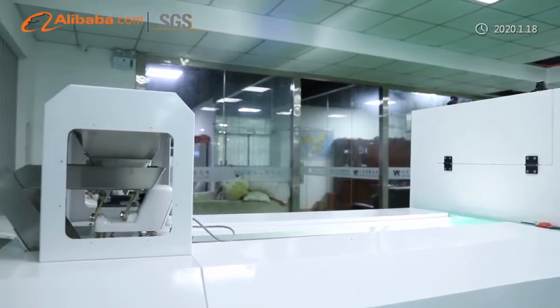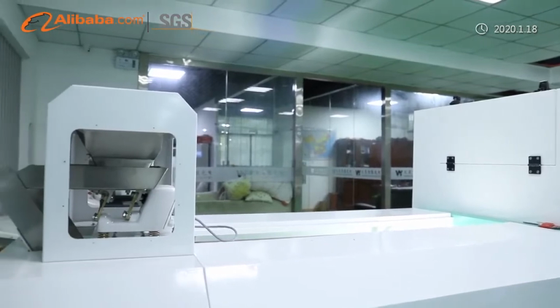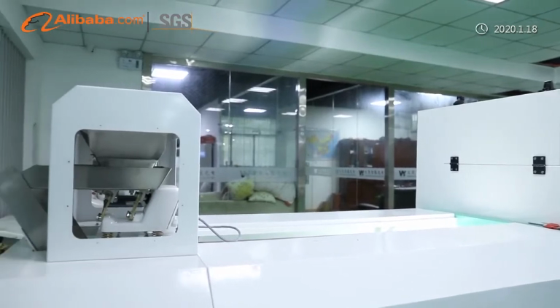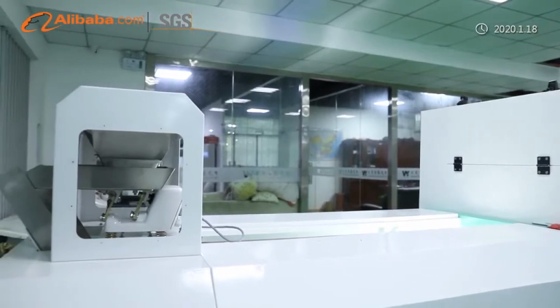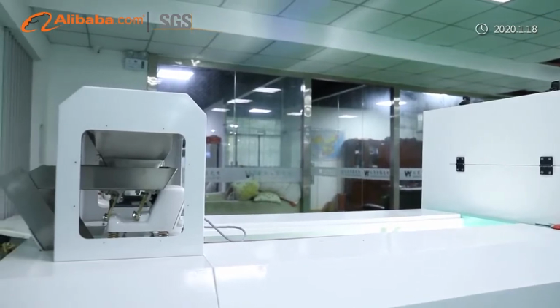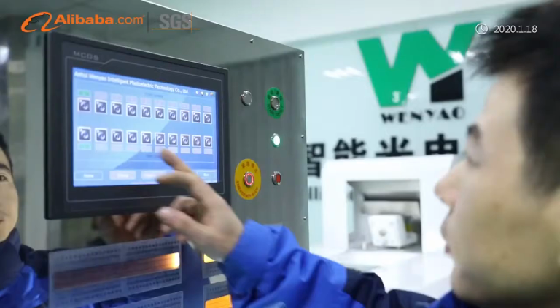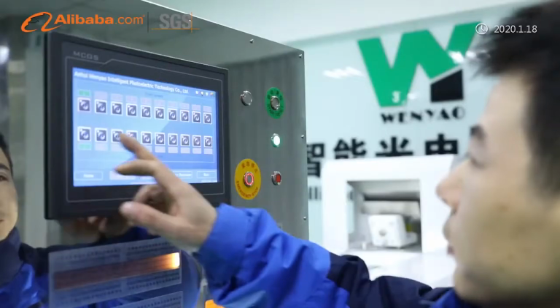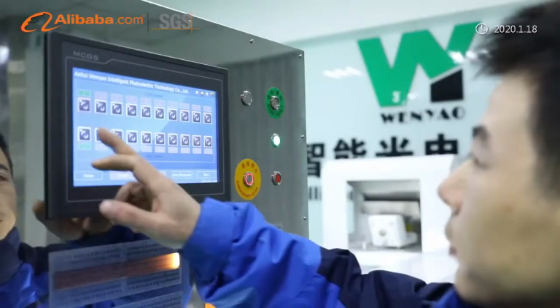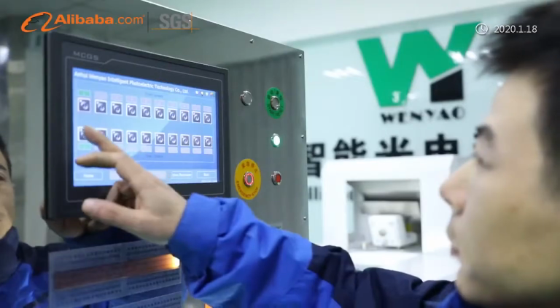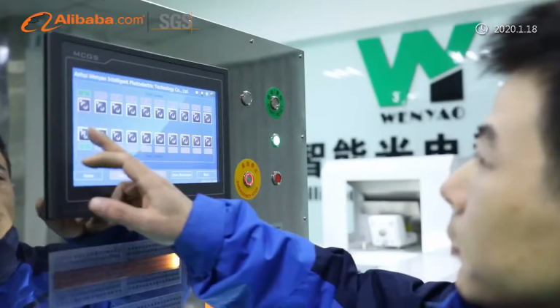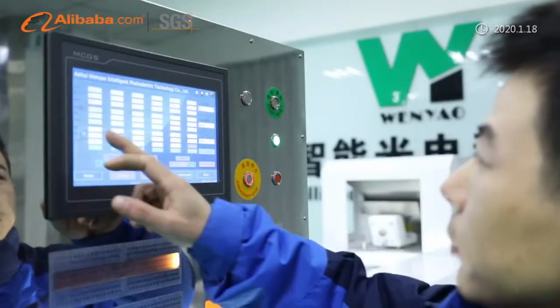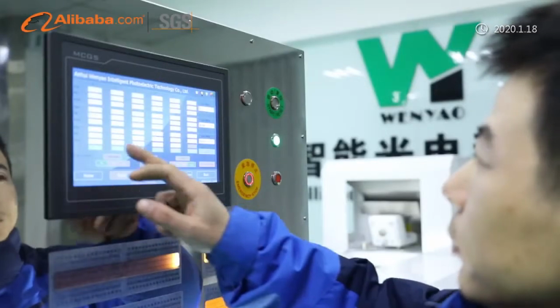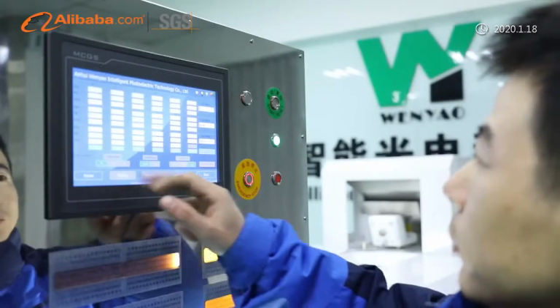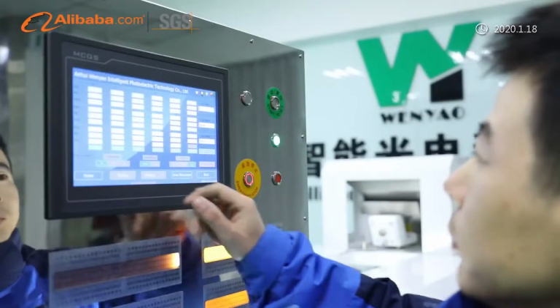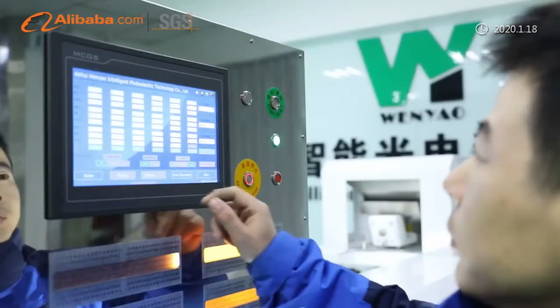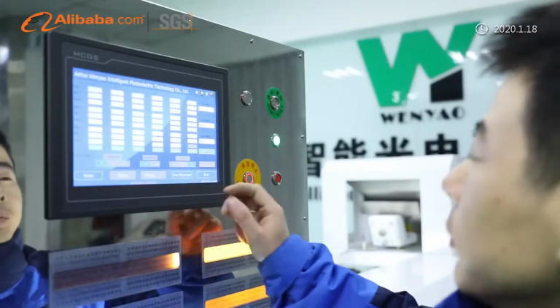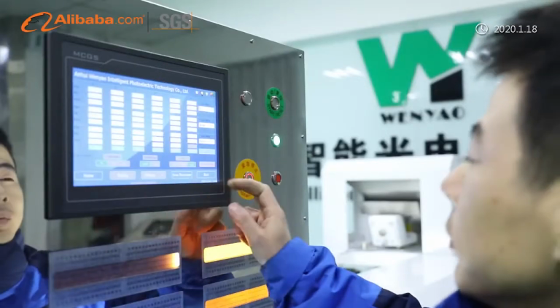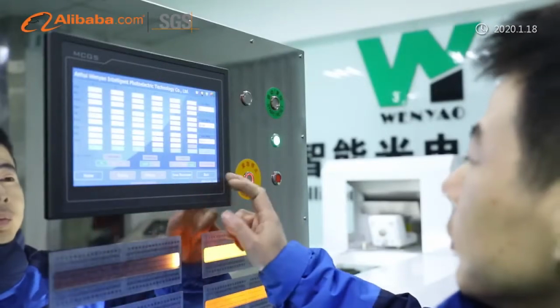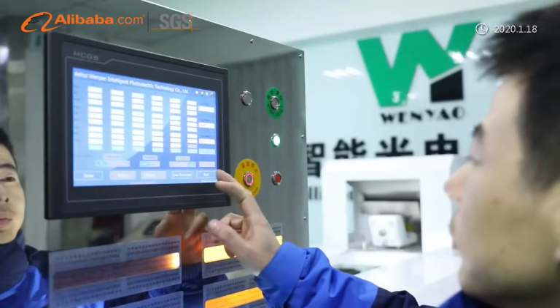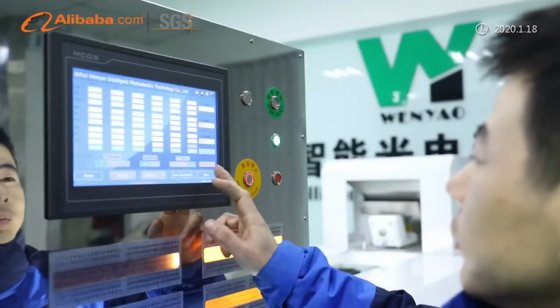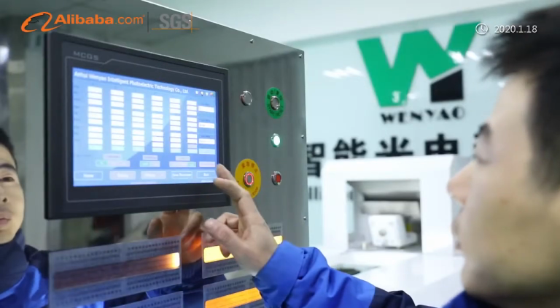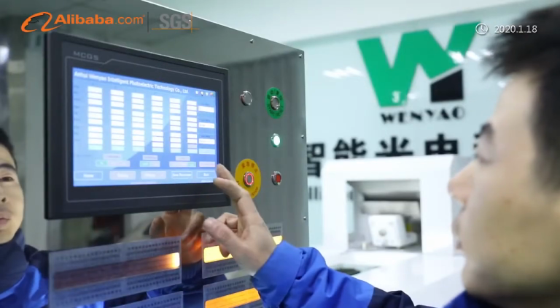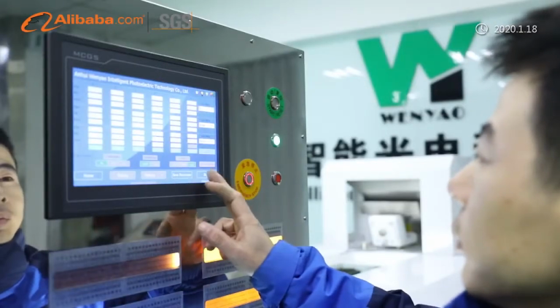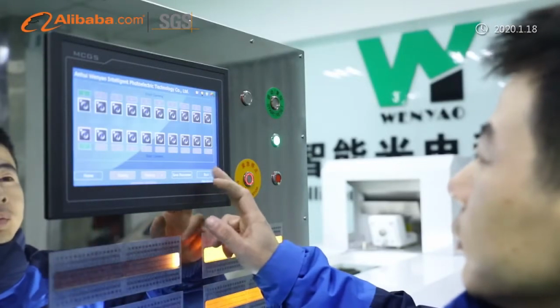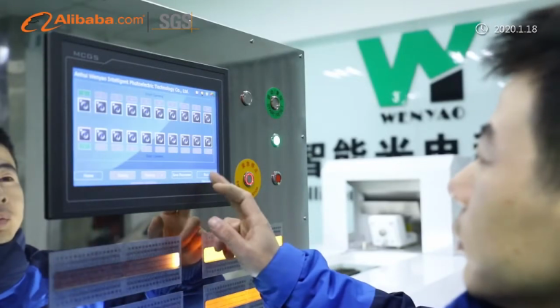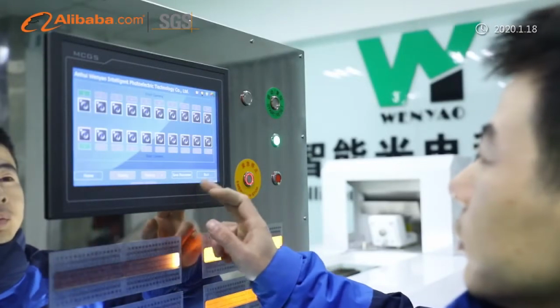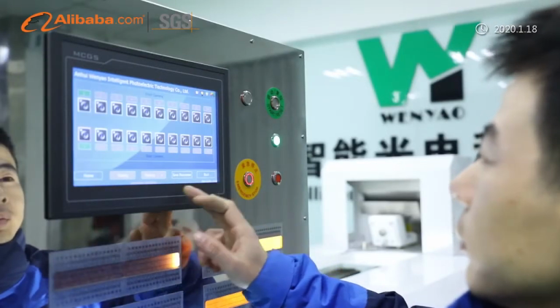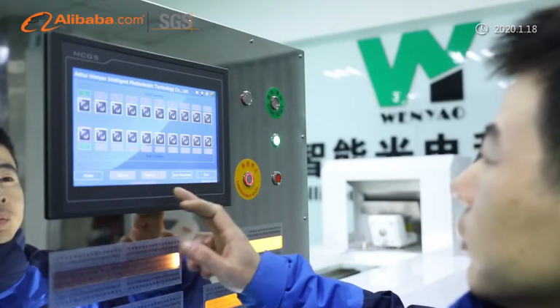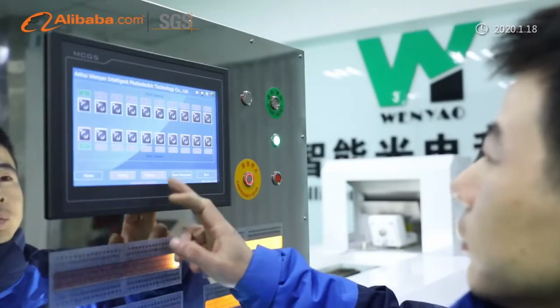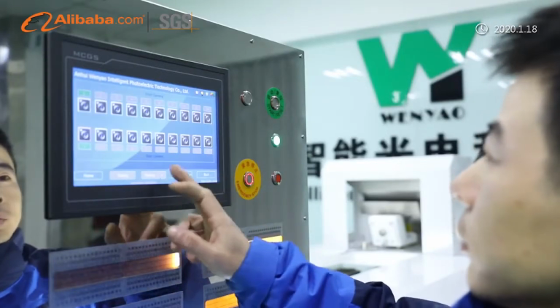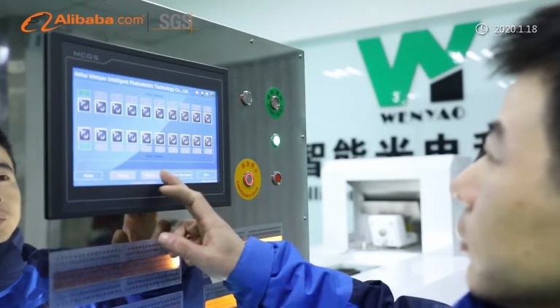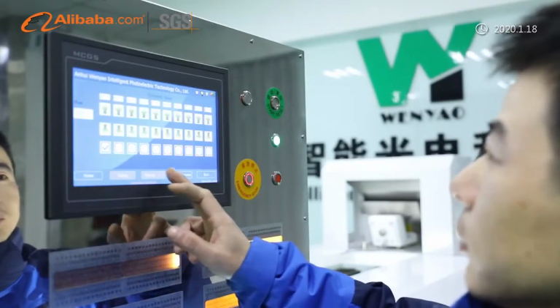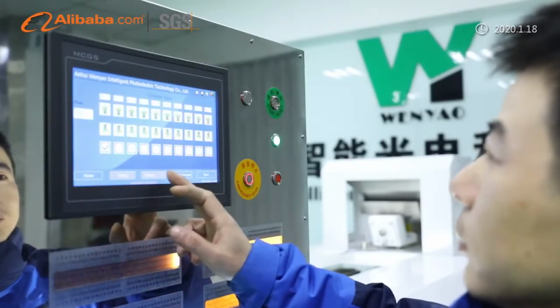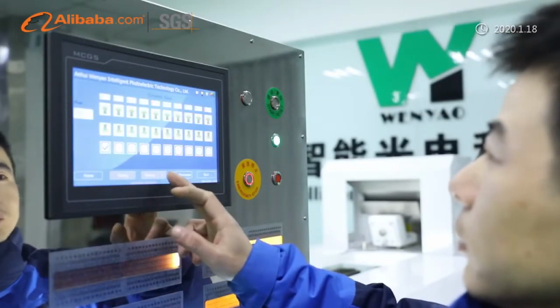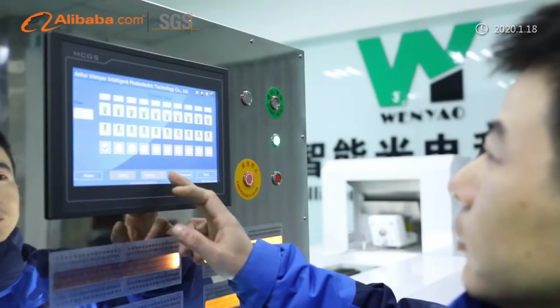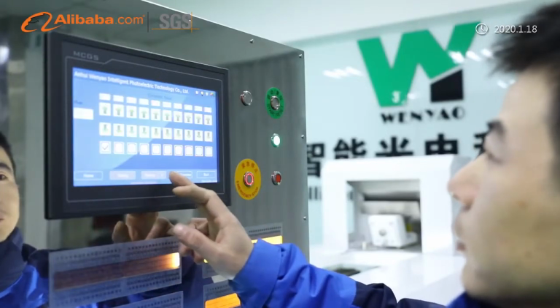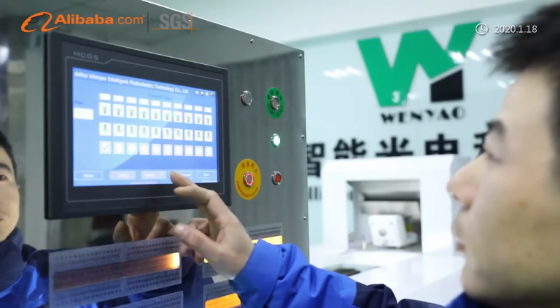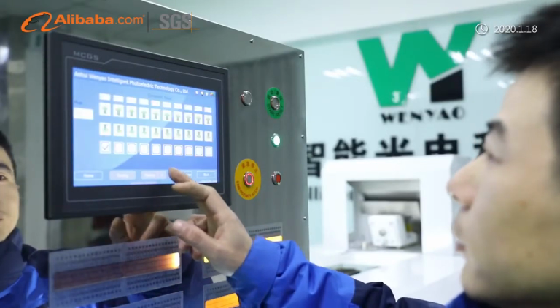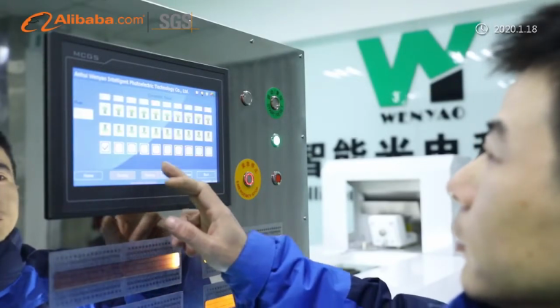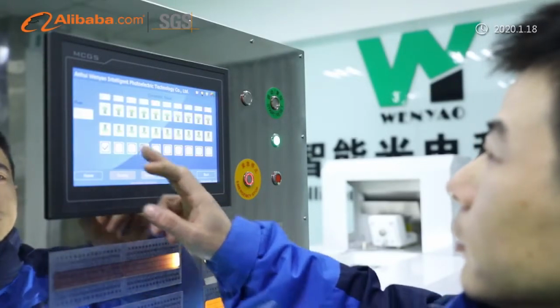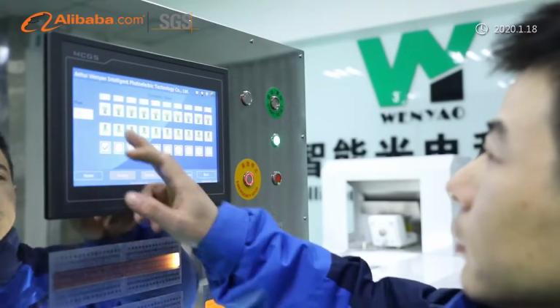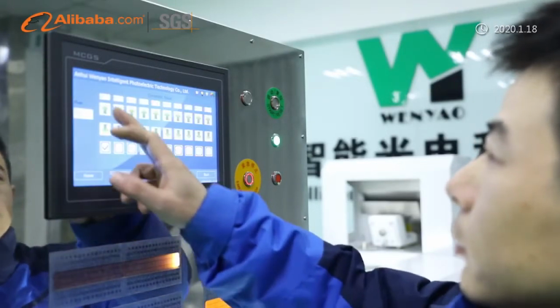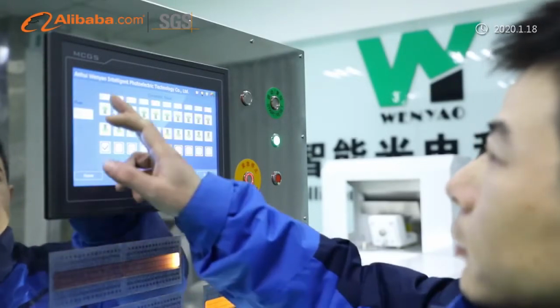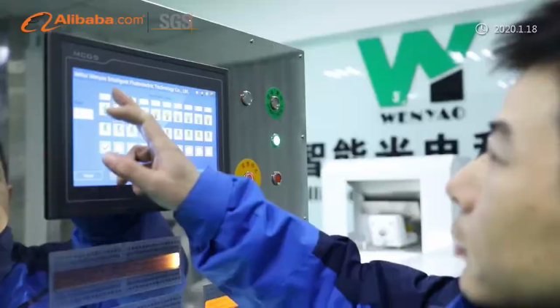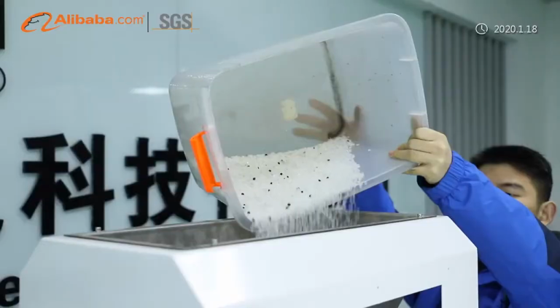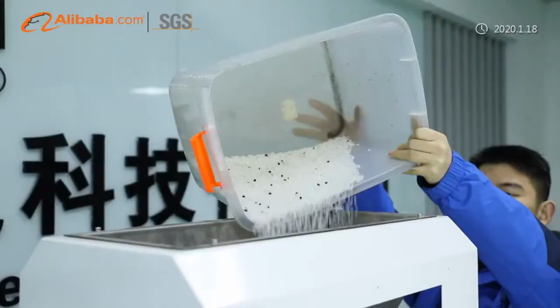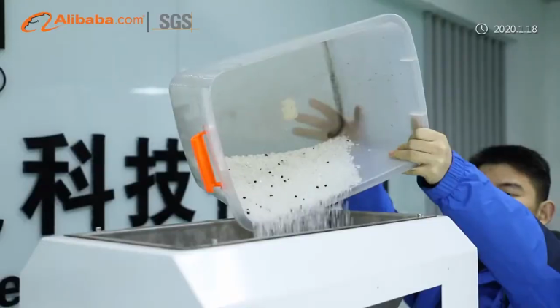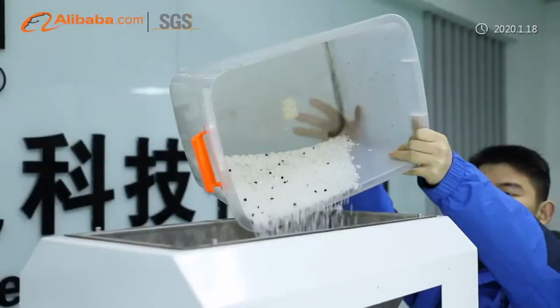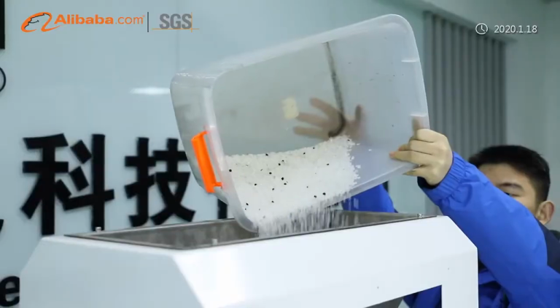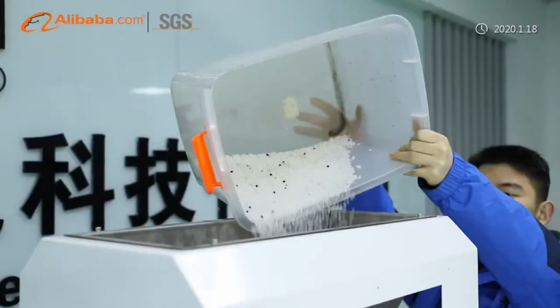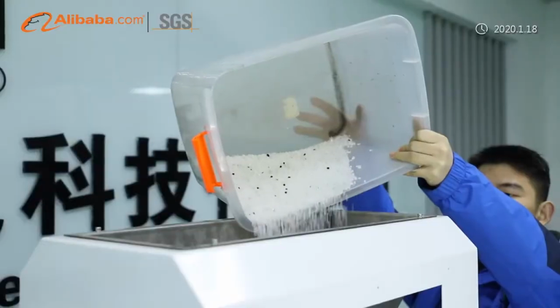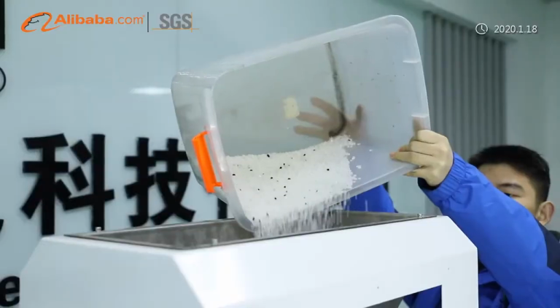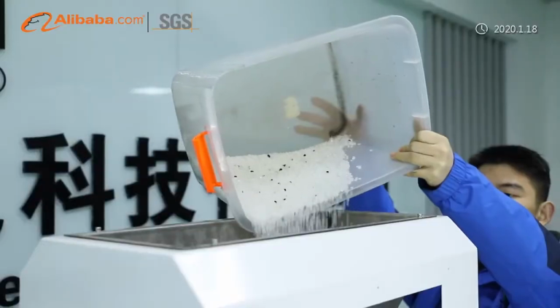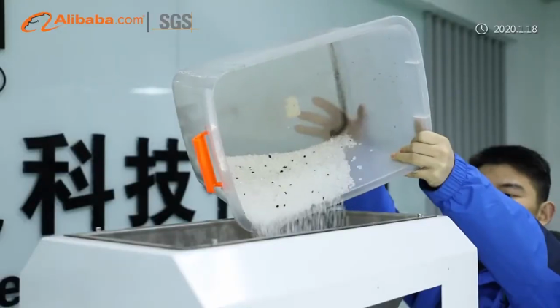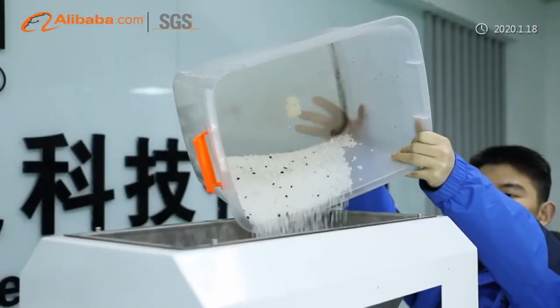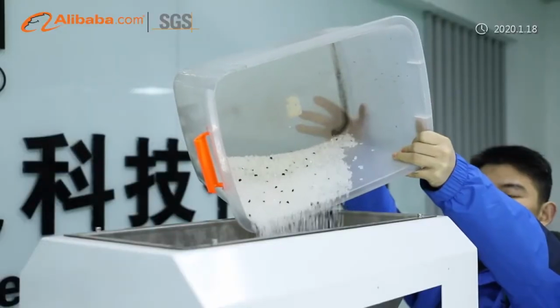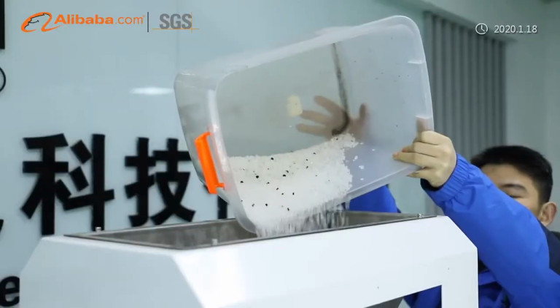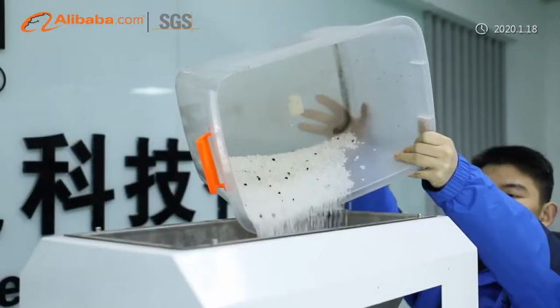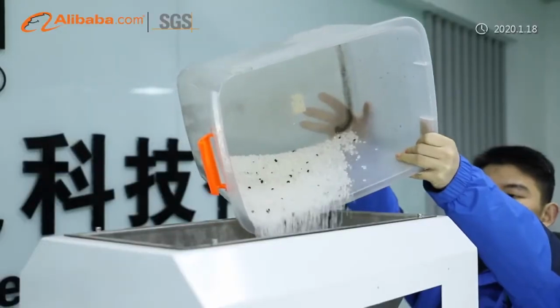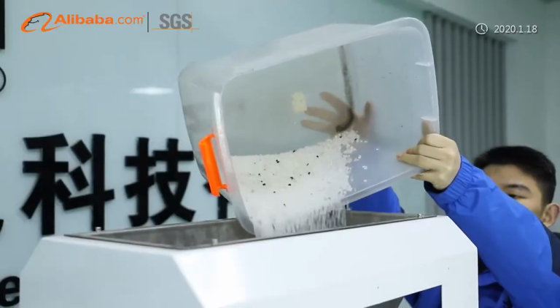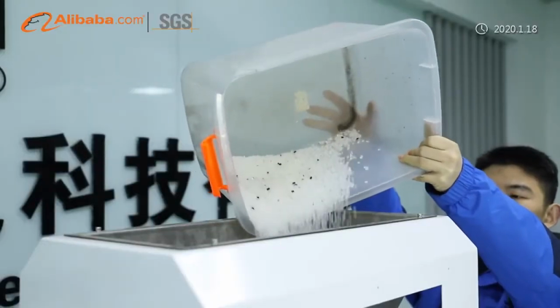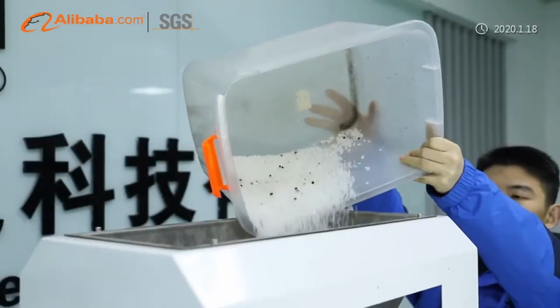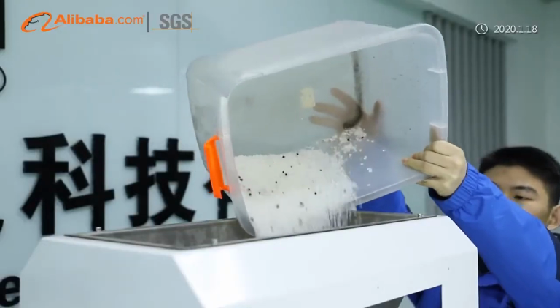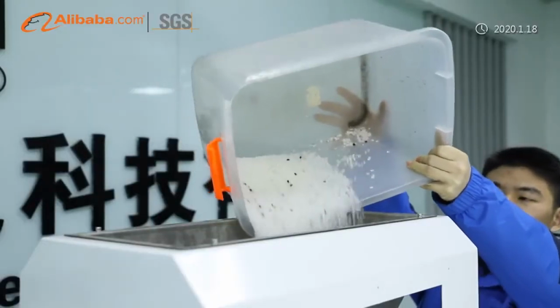Our machines are used for sorting rice, wheat, corn, peanuts, coffee beans, walnuts, almond, cashew nuts, sesame, tea, plastic, and other agricultural and industrial products.